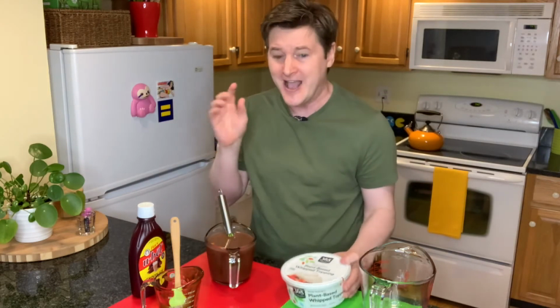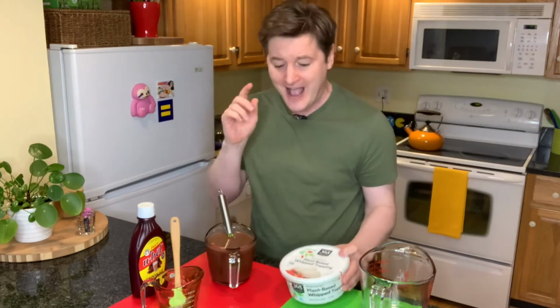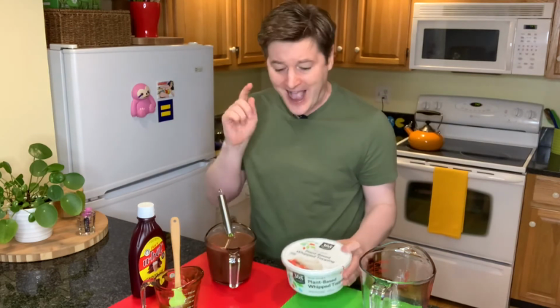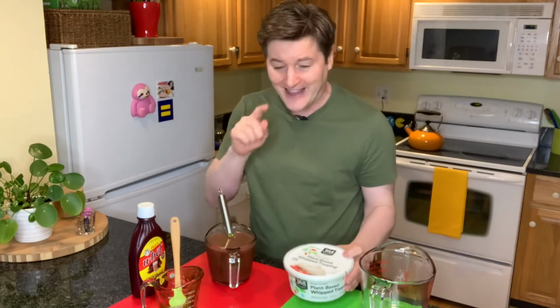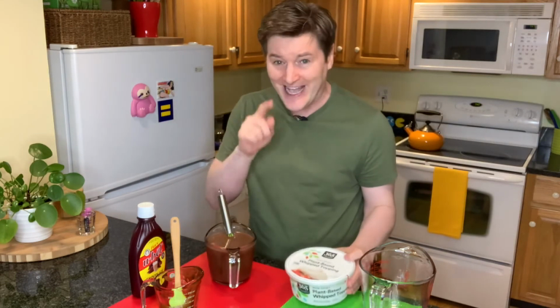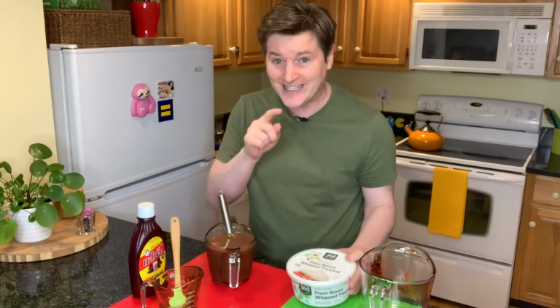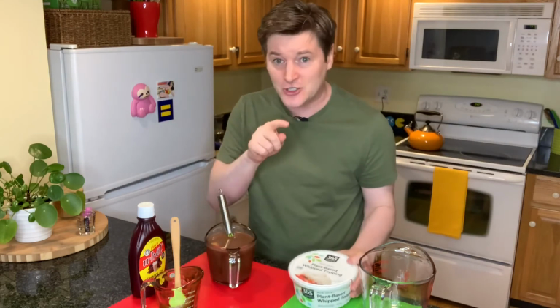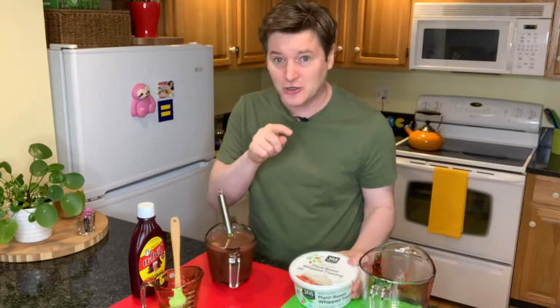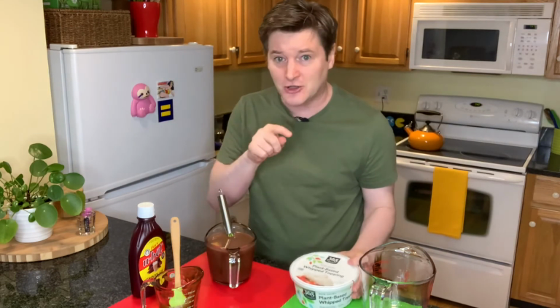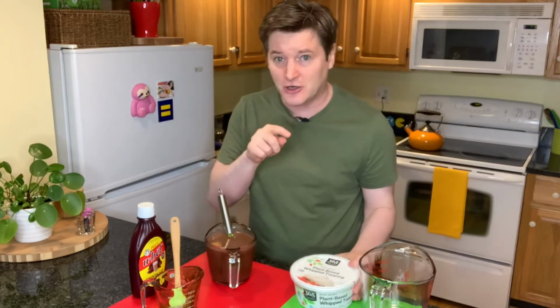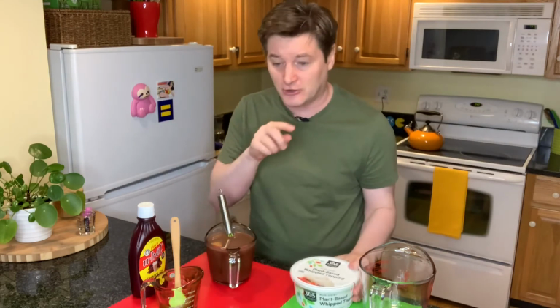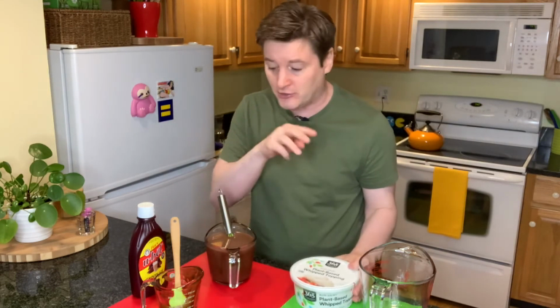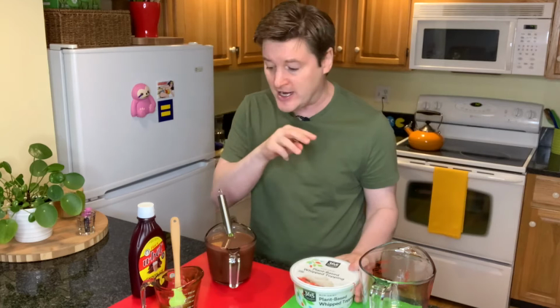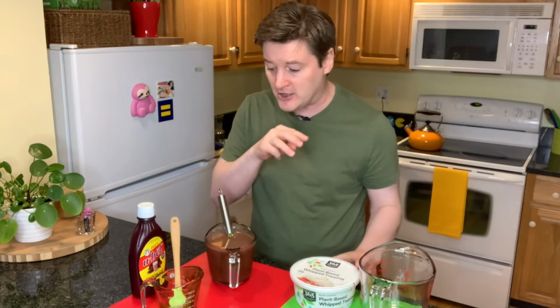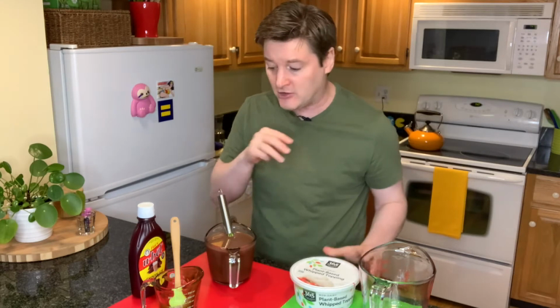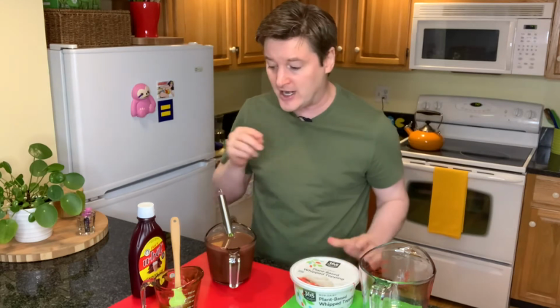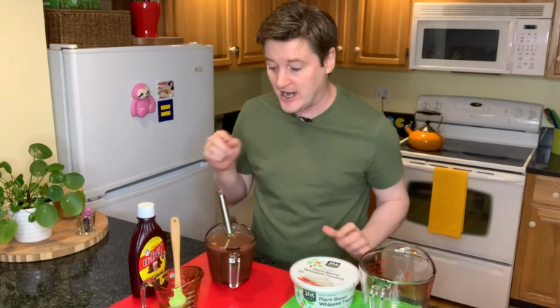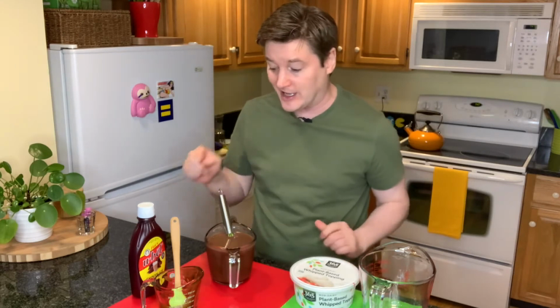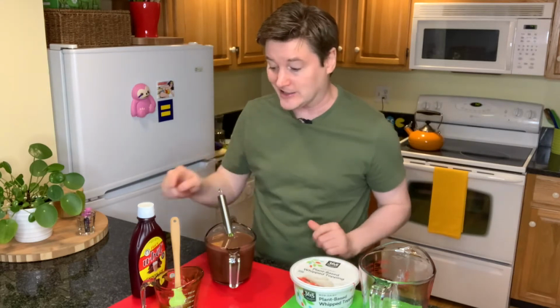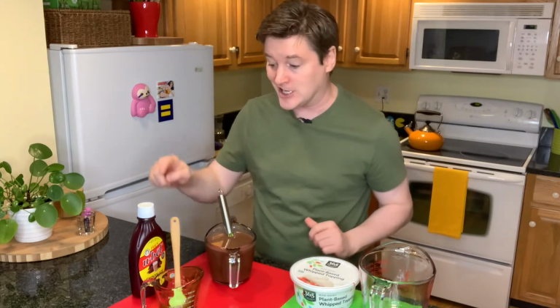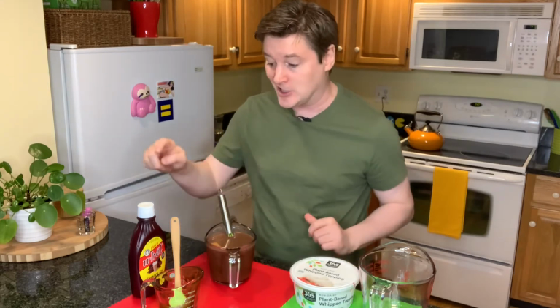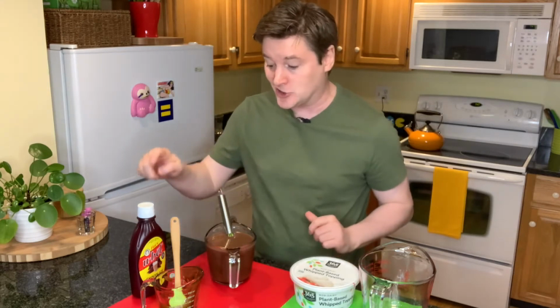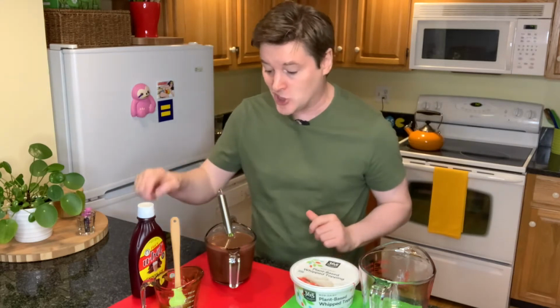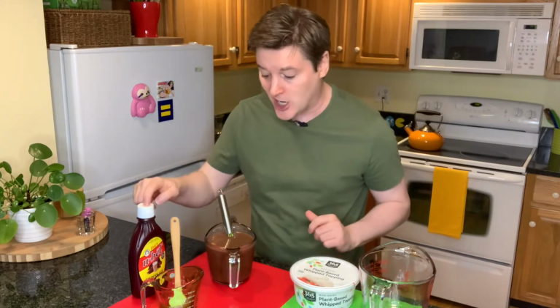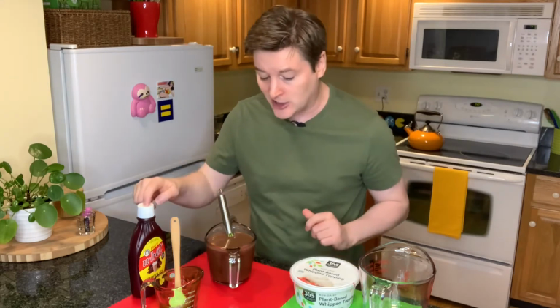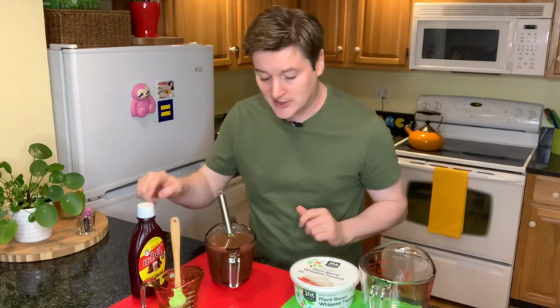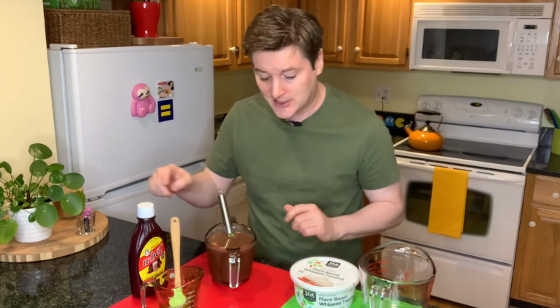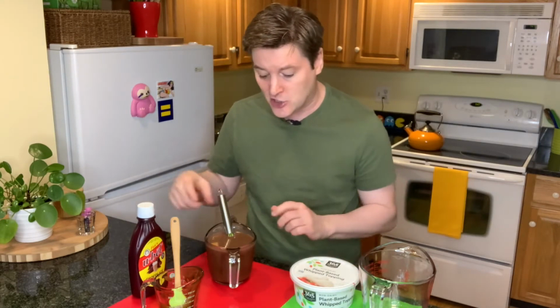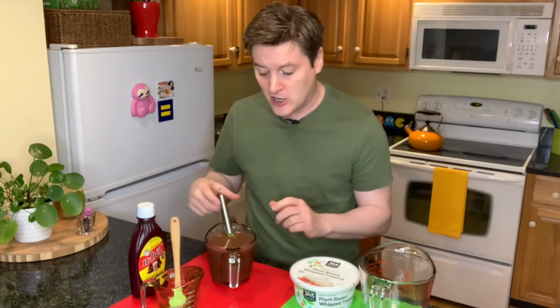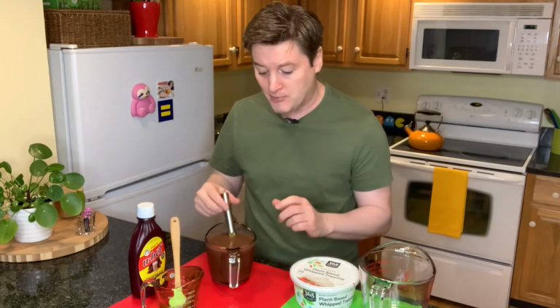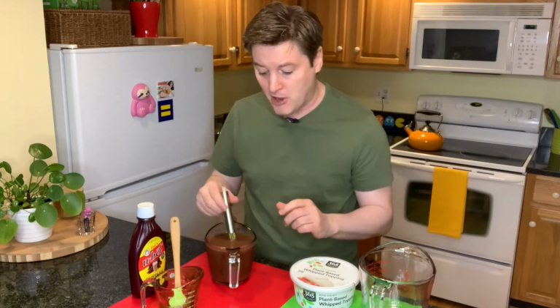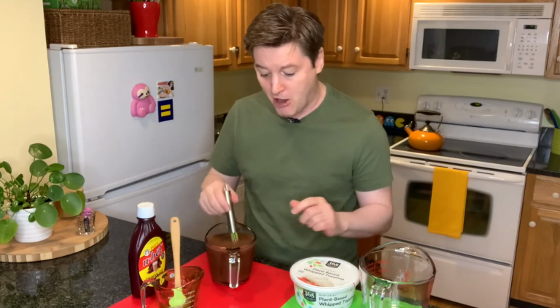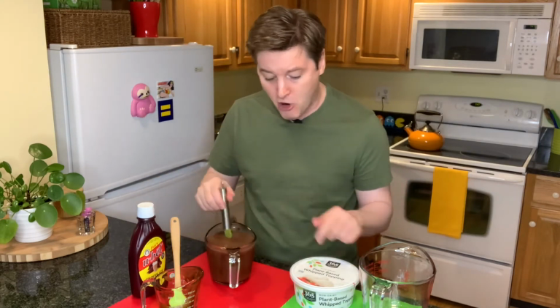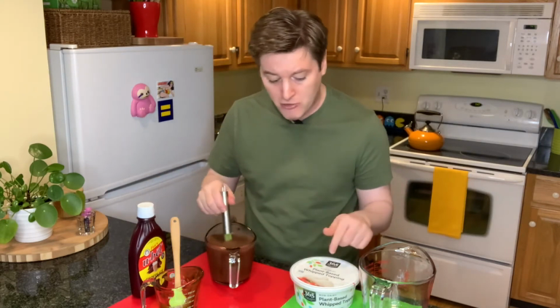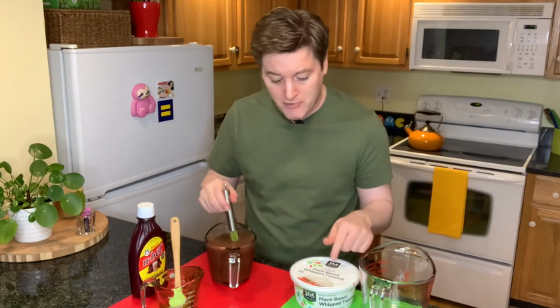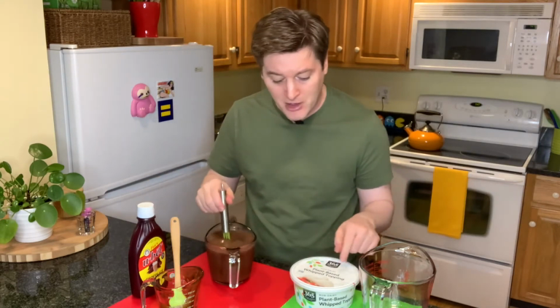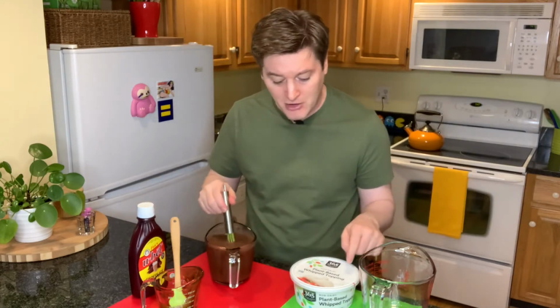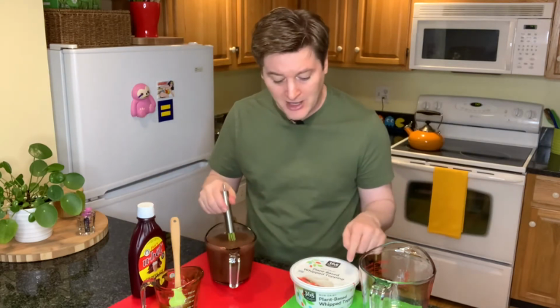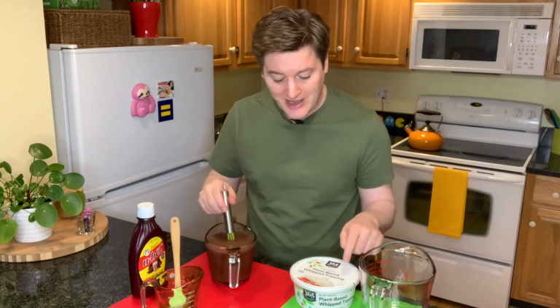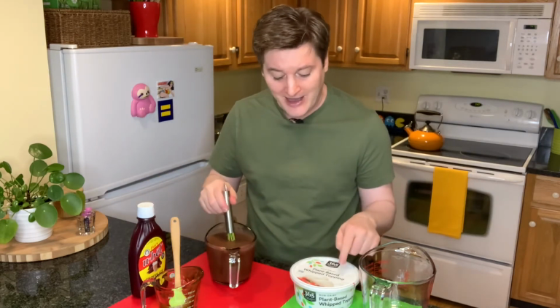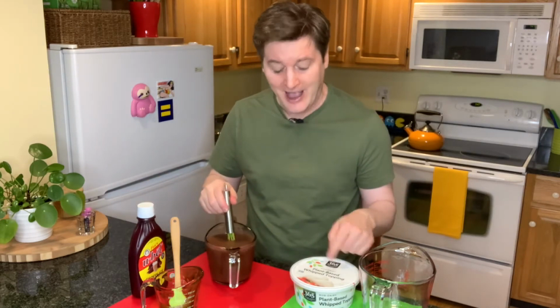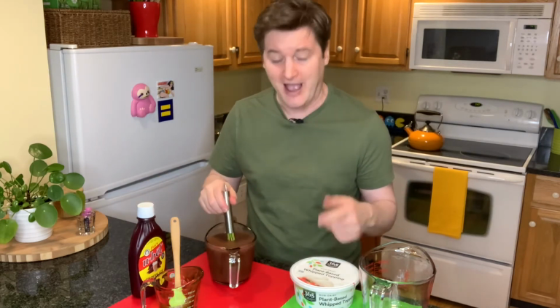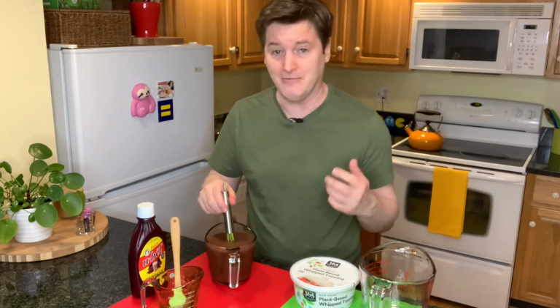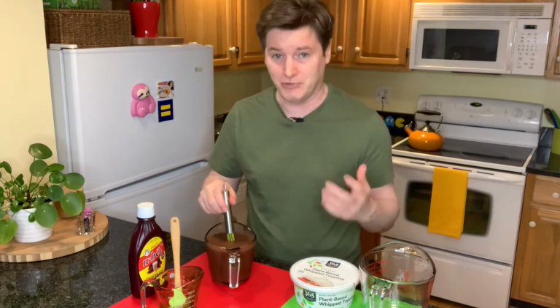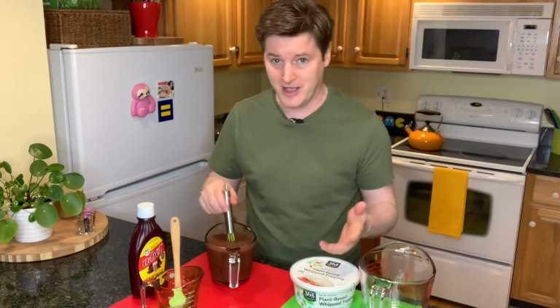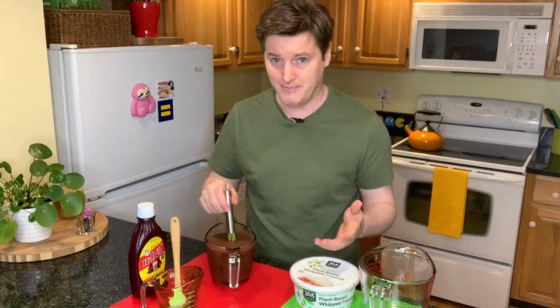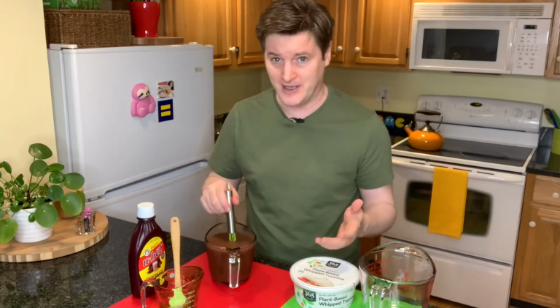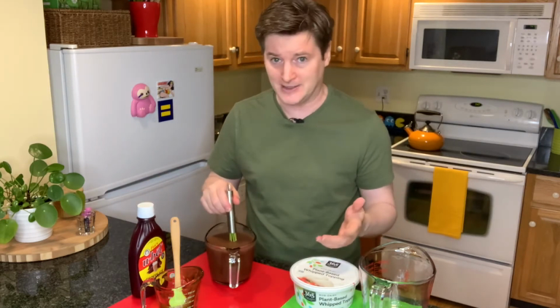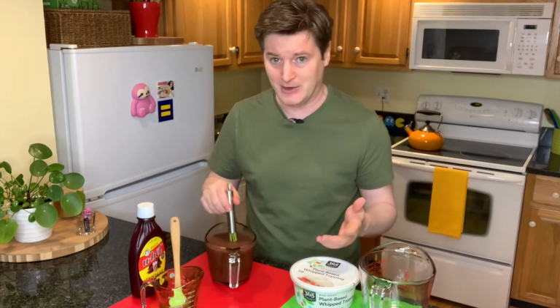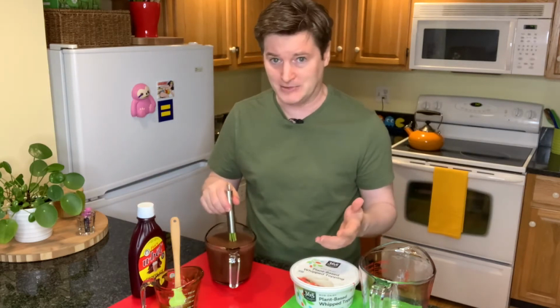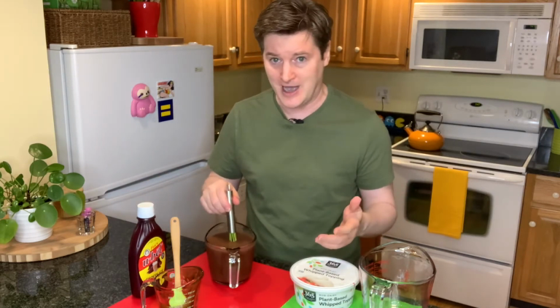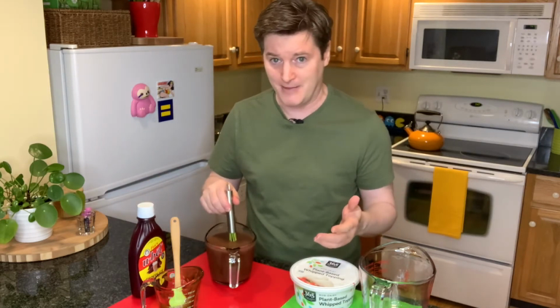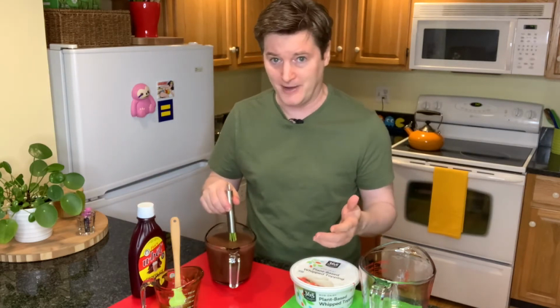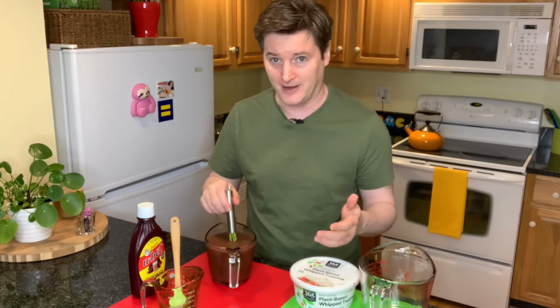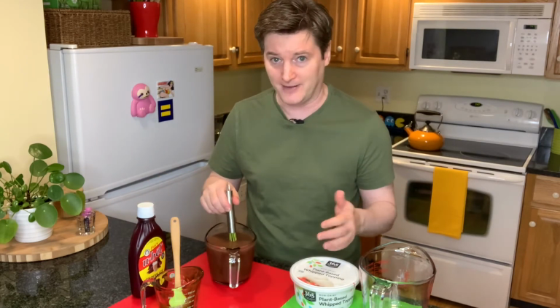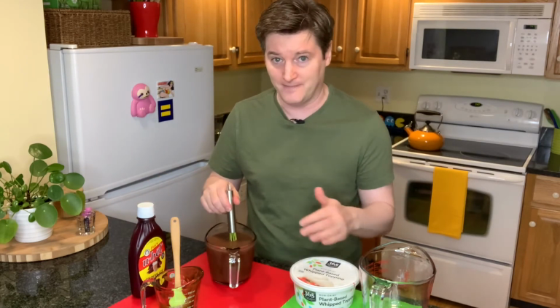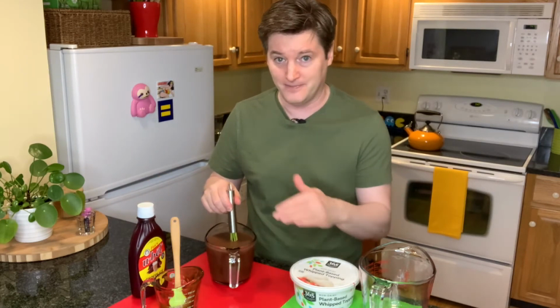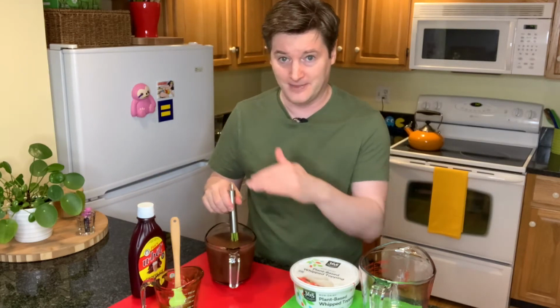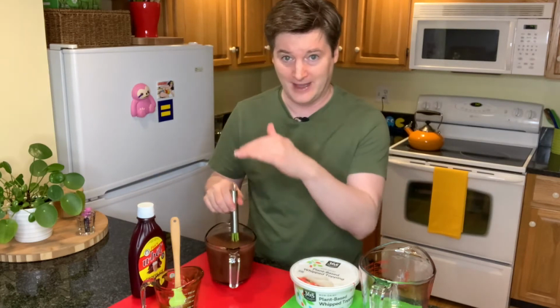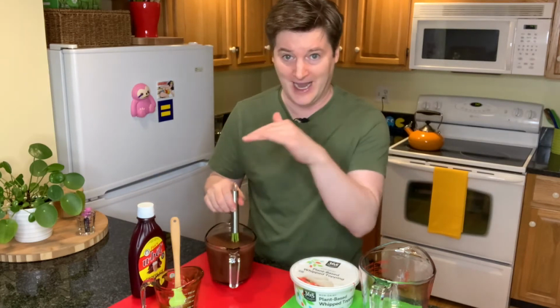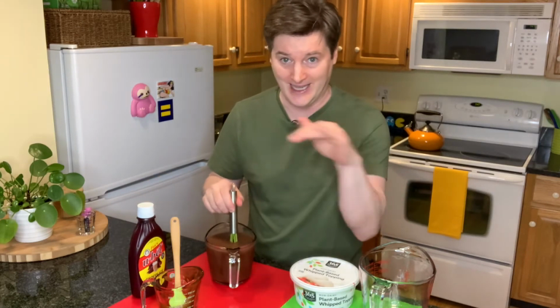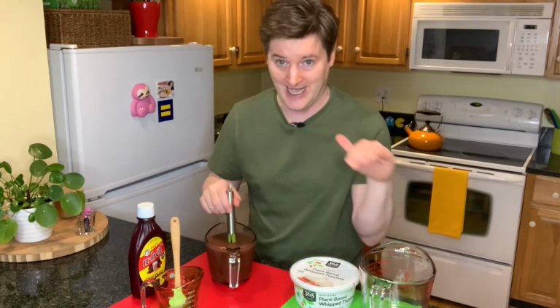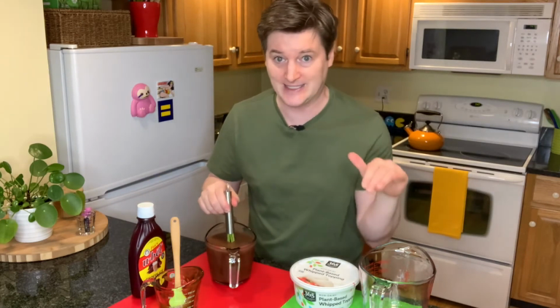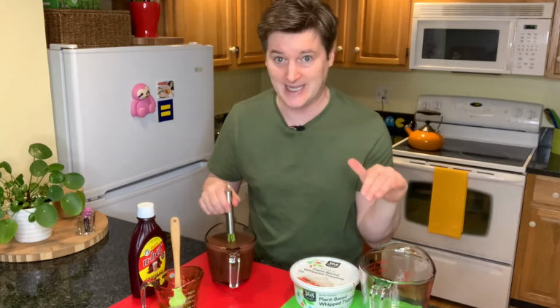And that's your three ingredients: chocolate syrup, oat milk, and plant-based whipped topping. That's it.